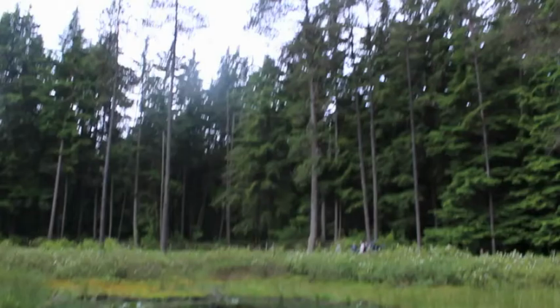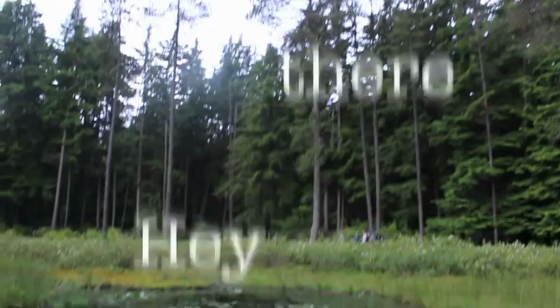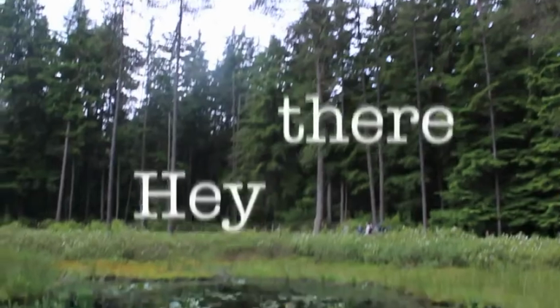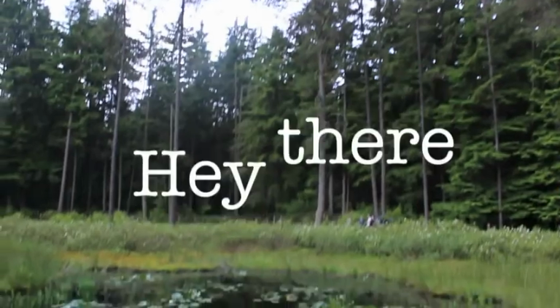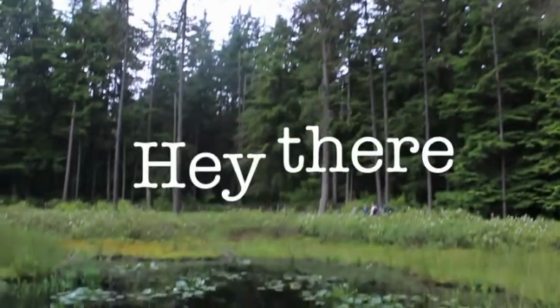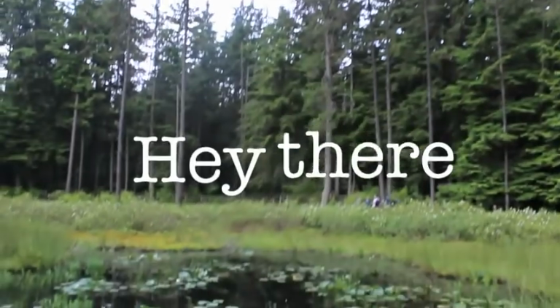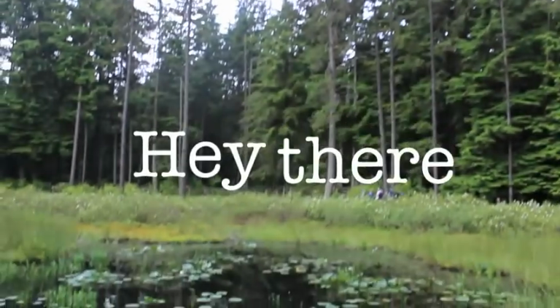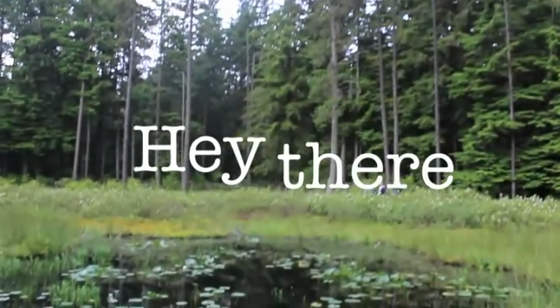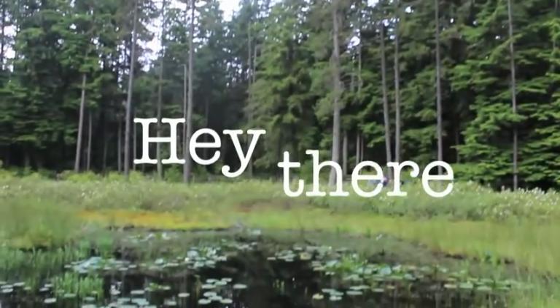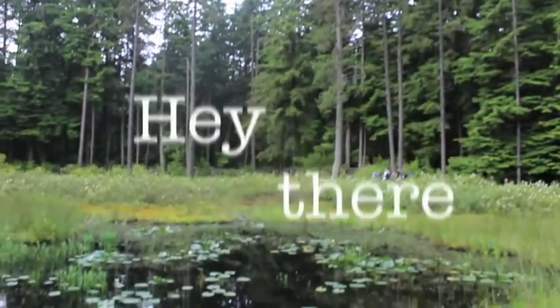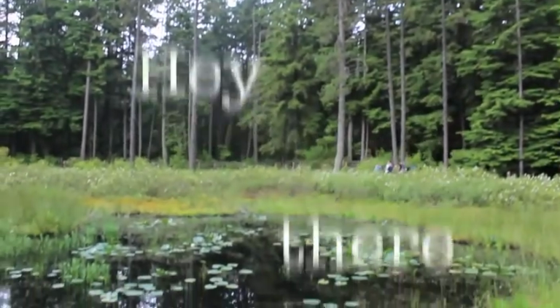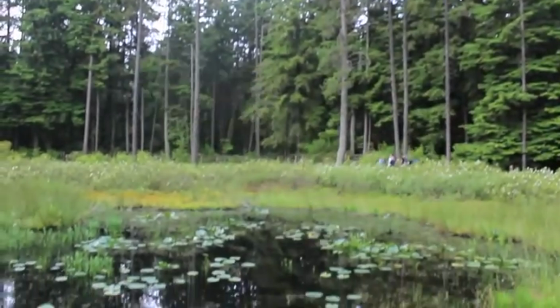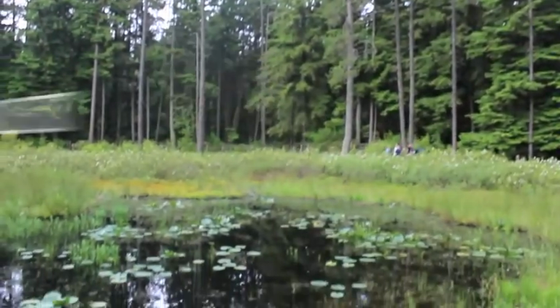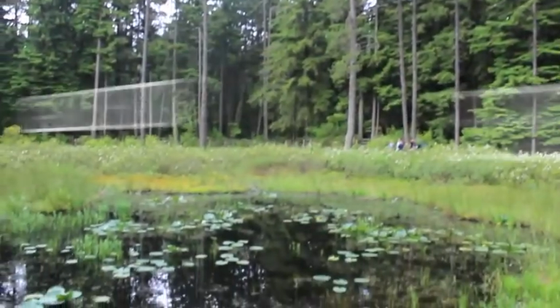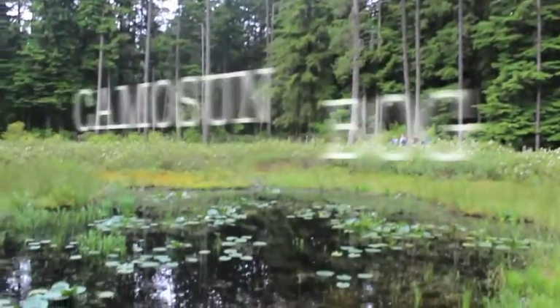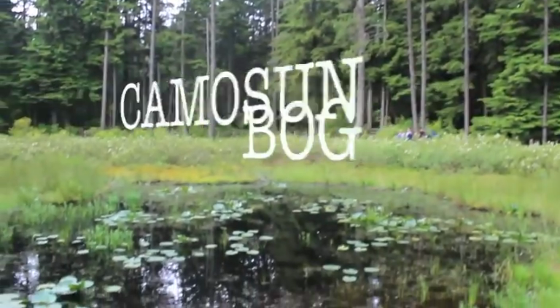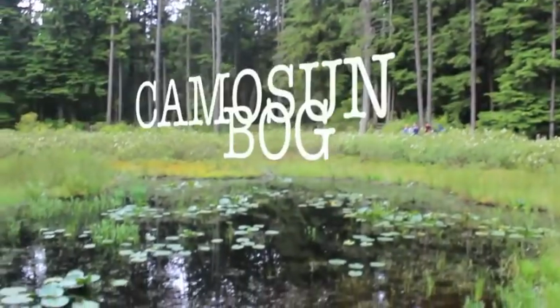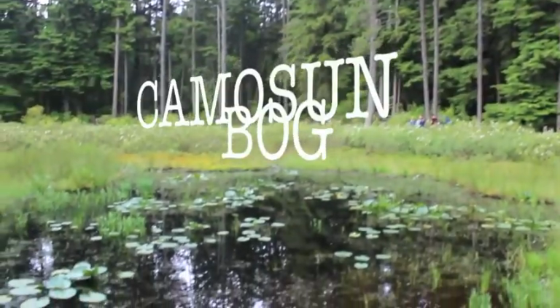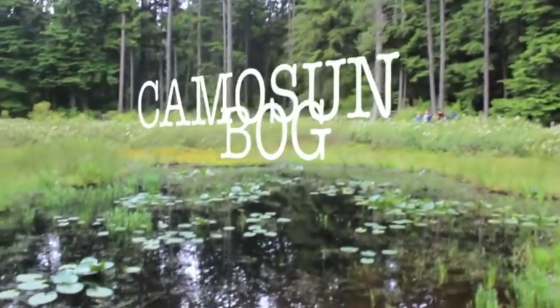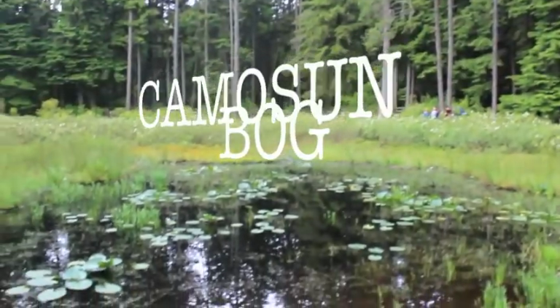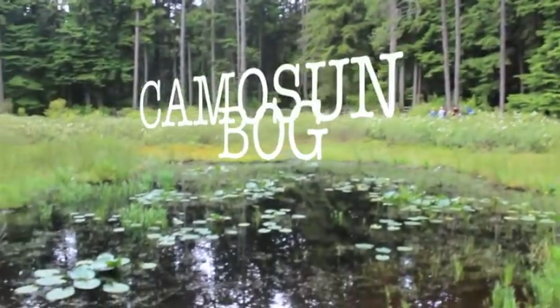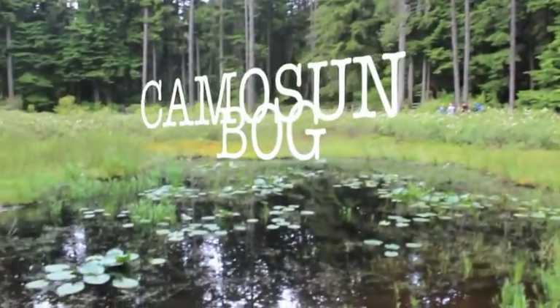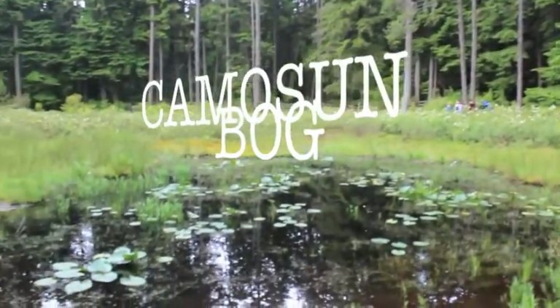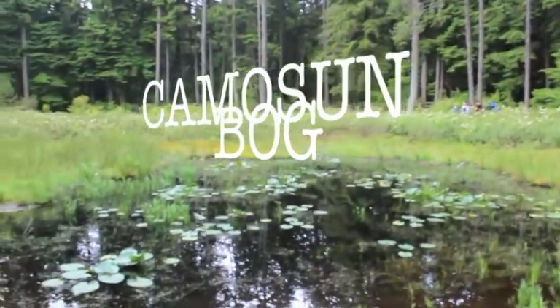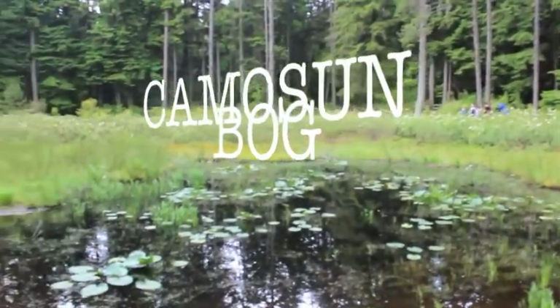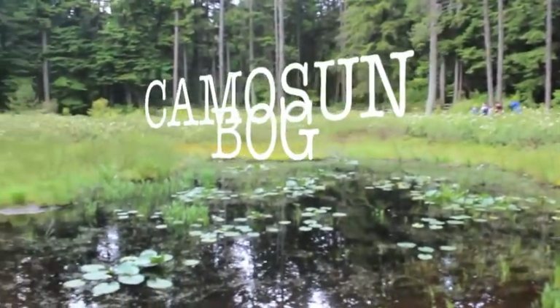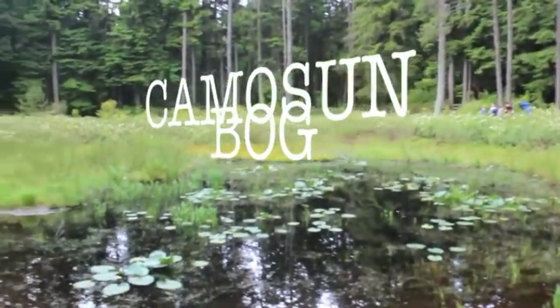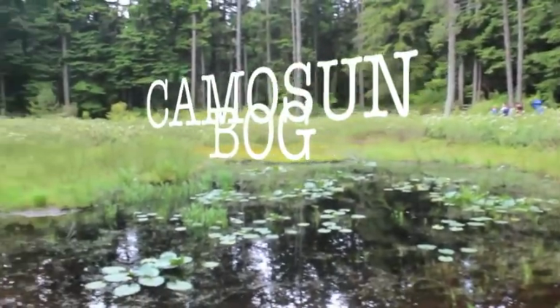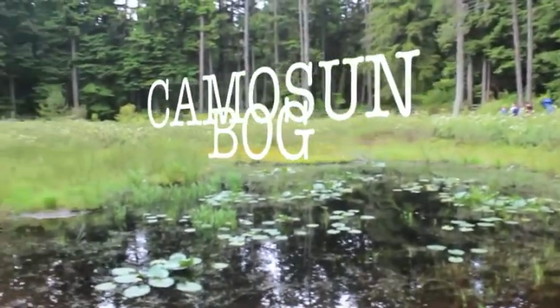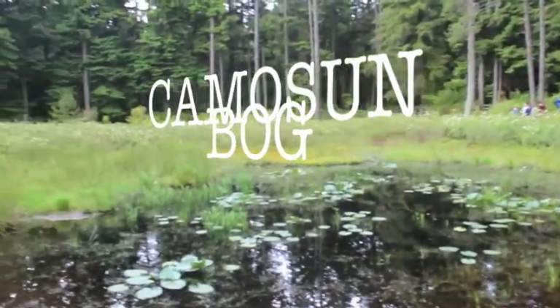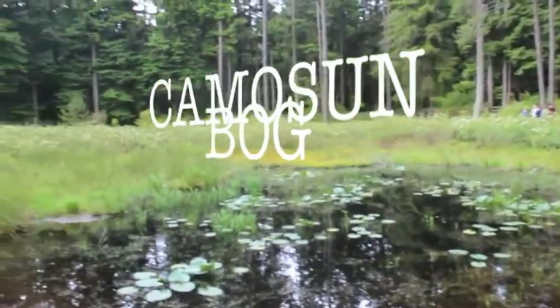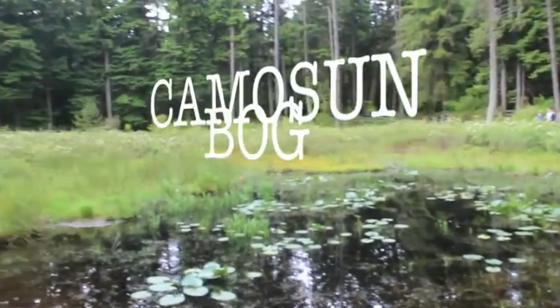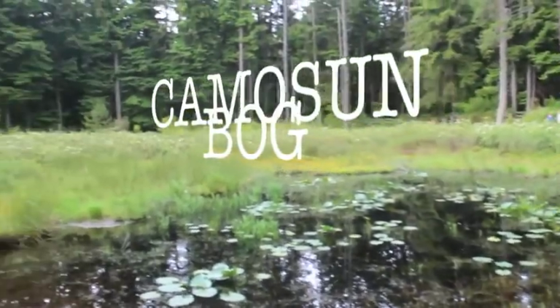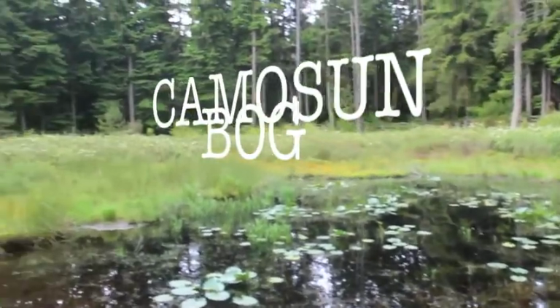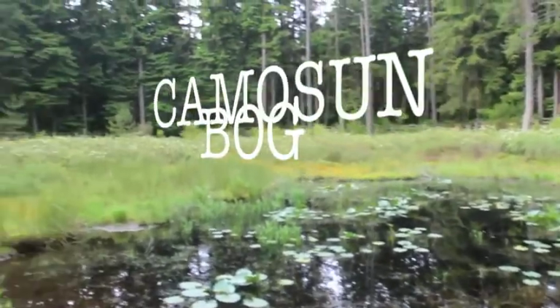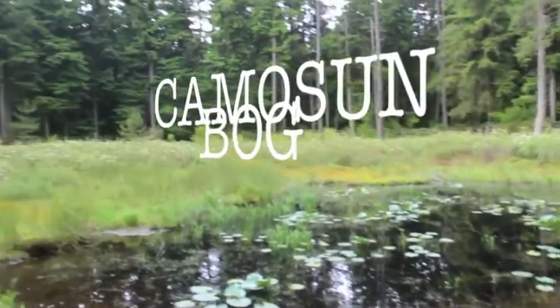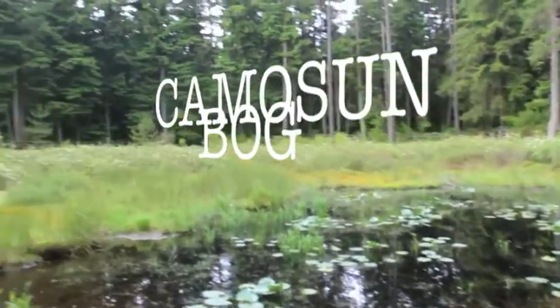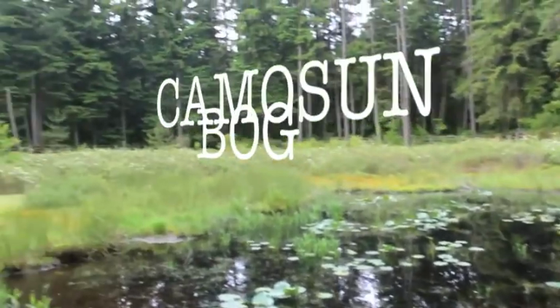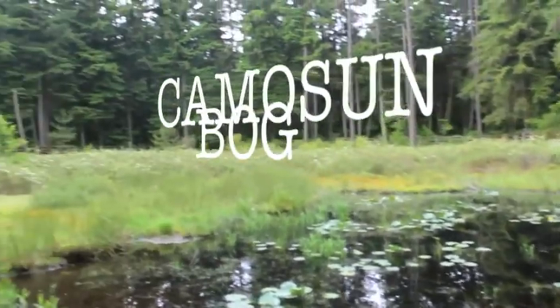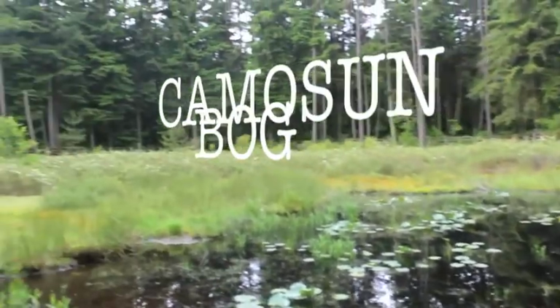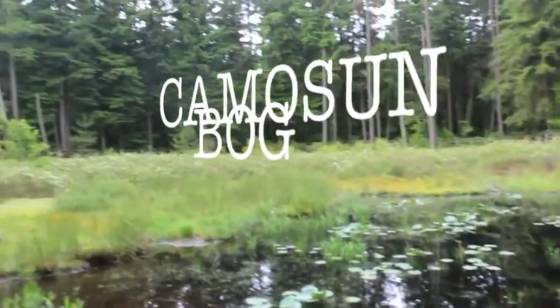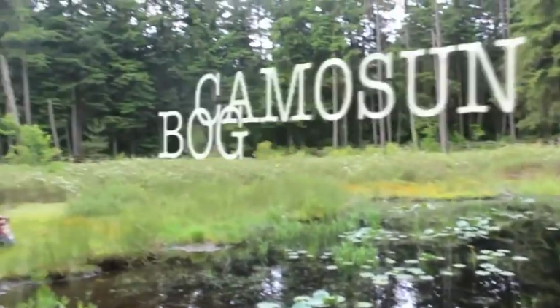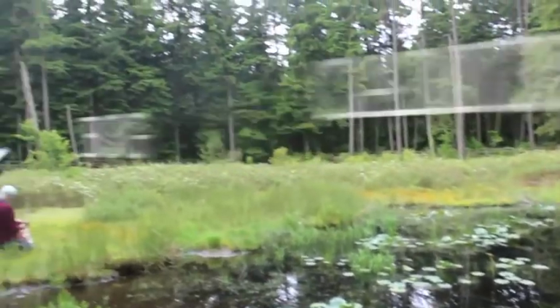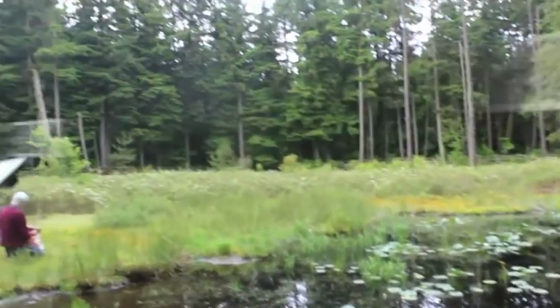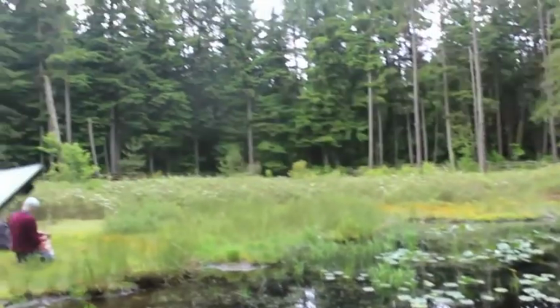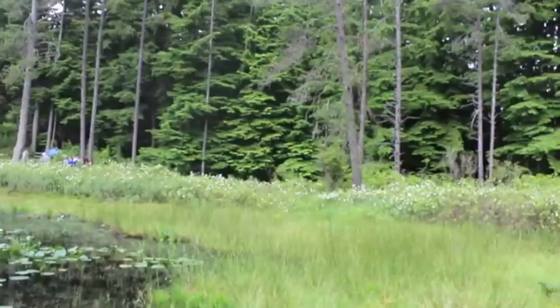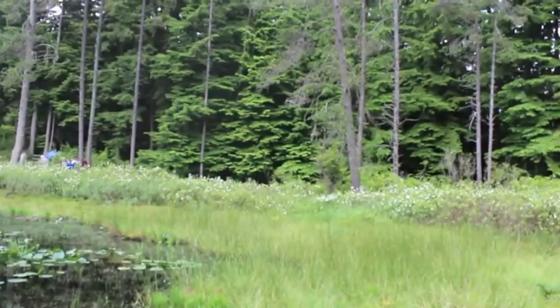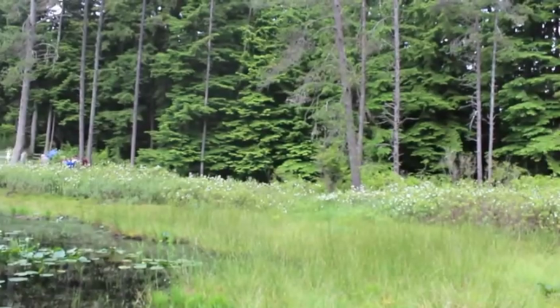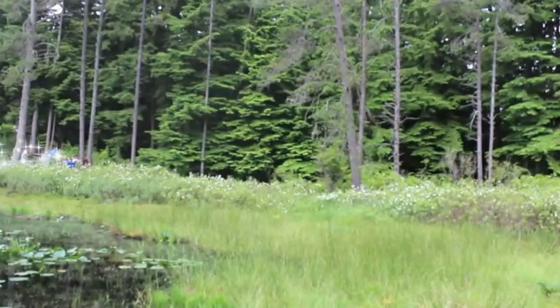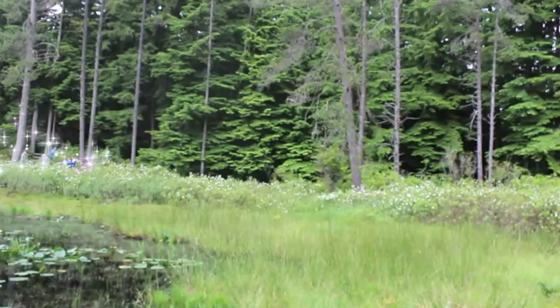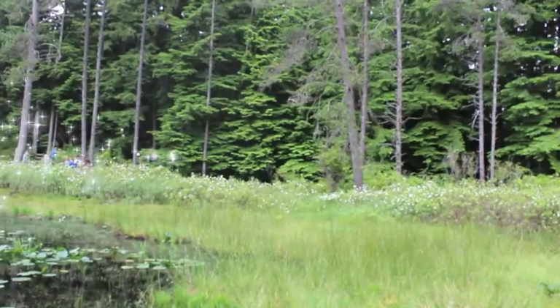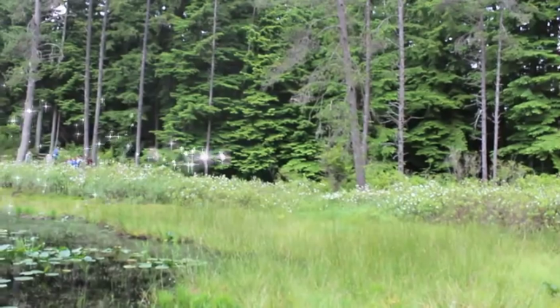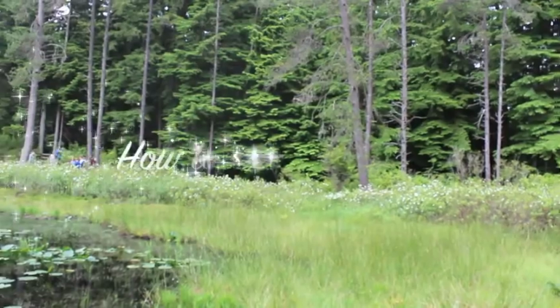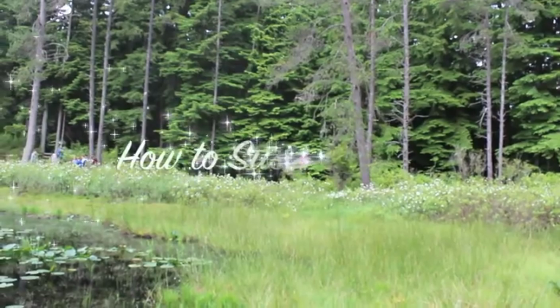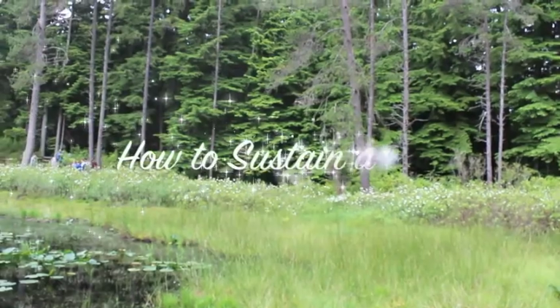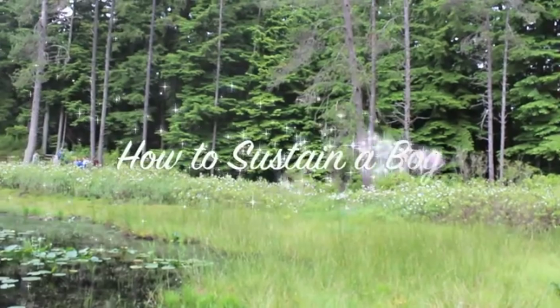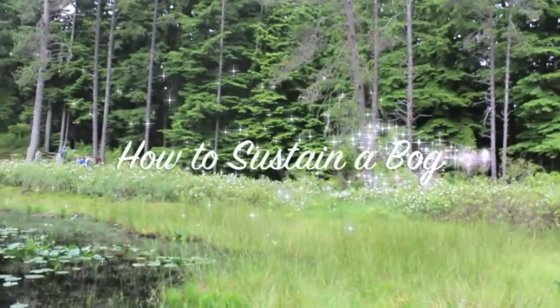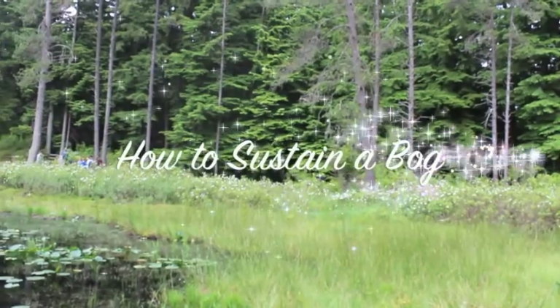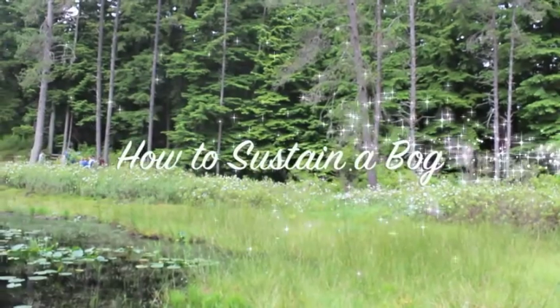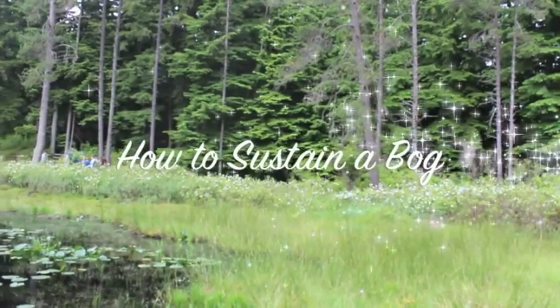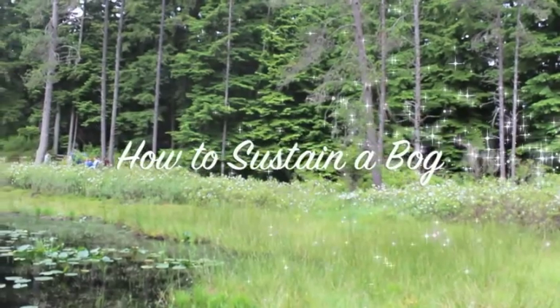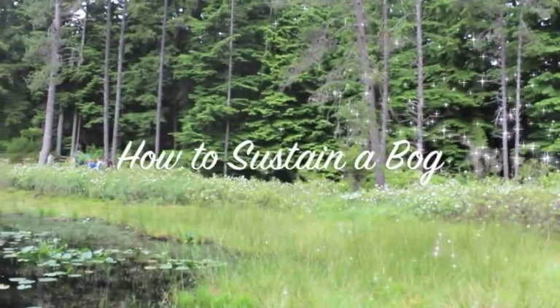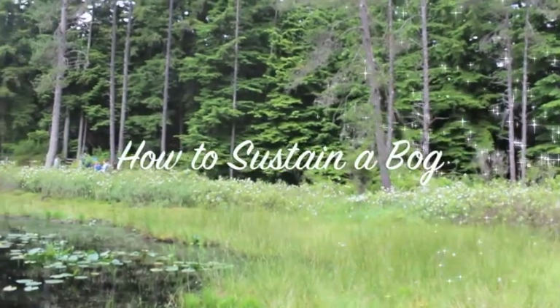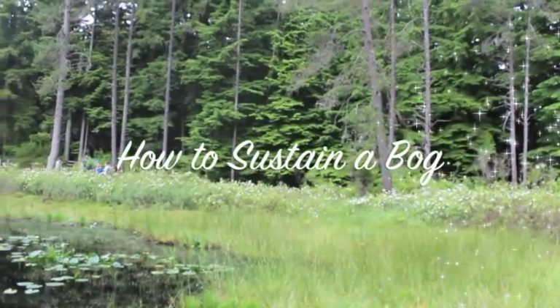Hey there, this is Camosun Bog, and today we're going to learn how to sustain a bog like Camosun Bog.